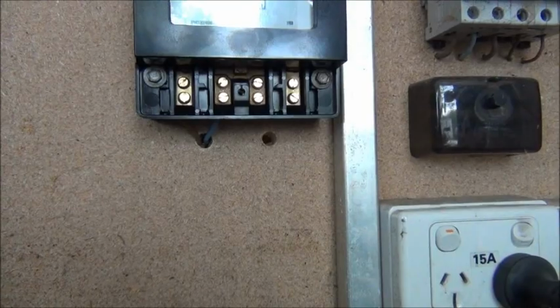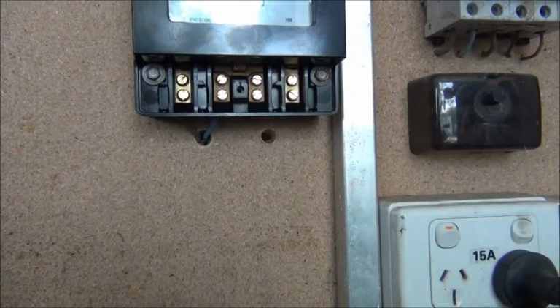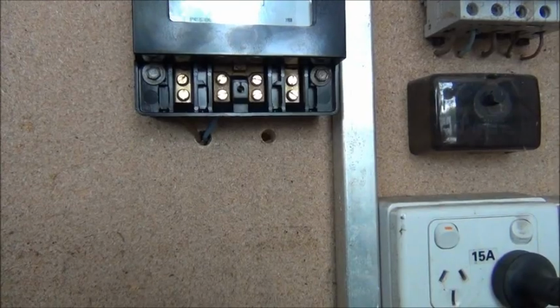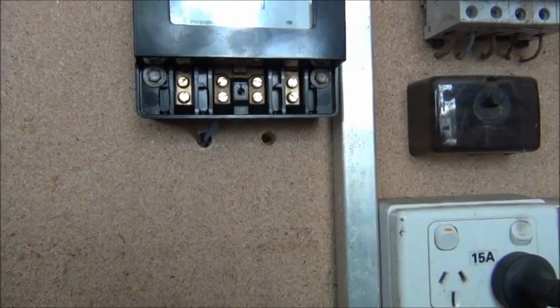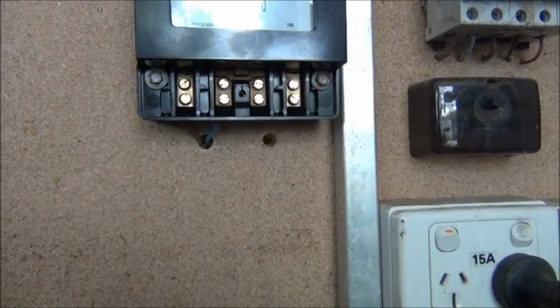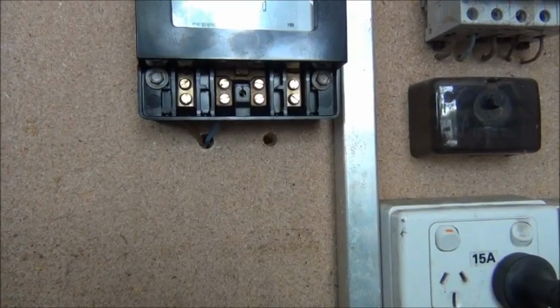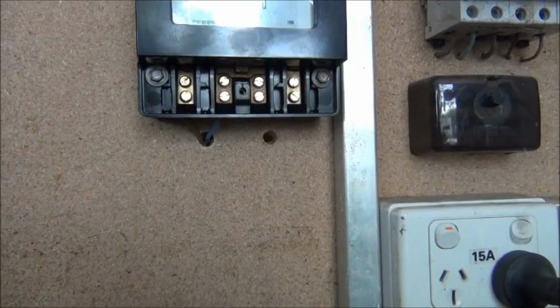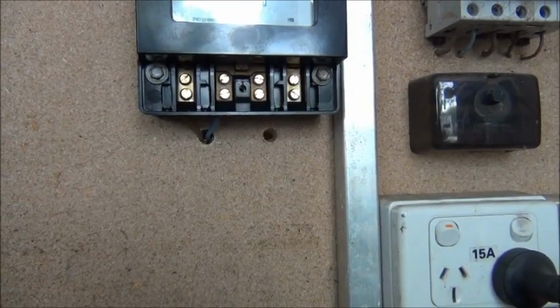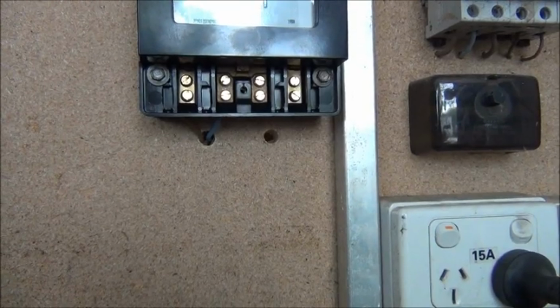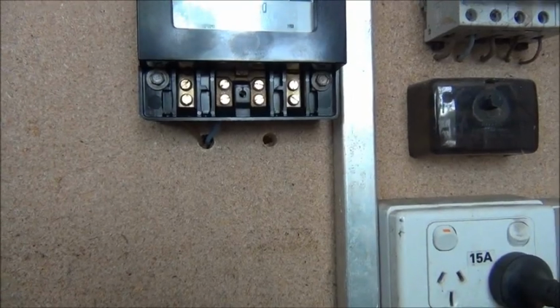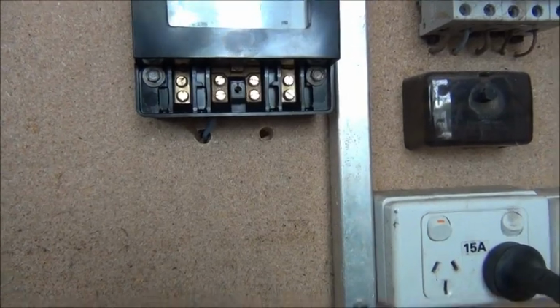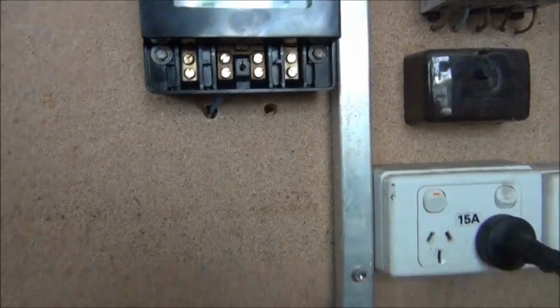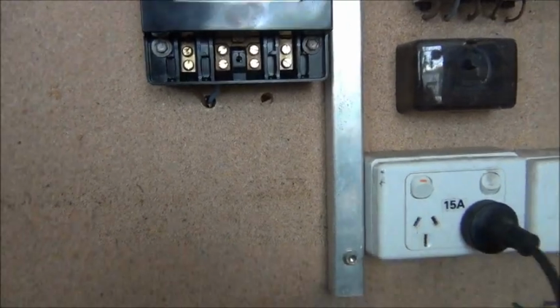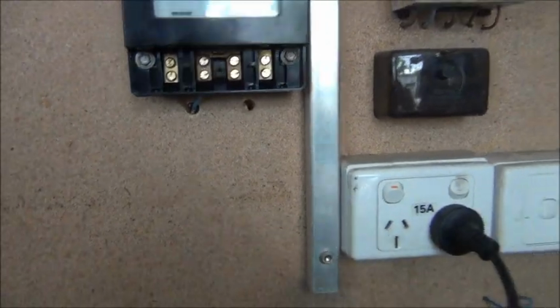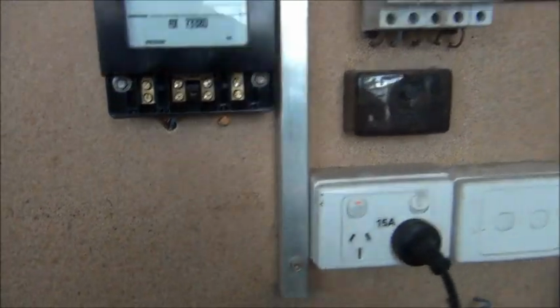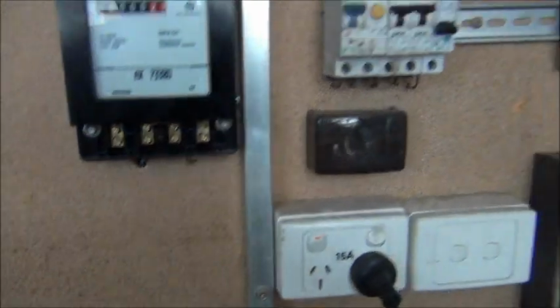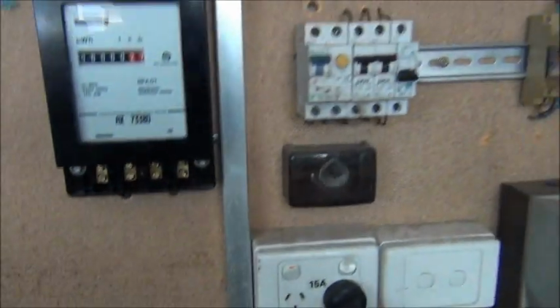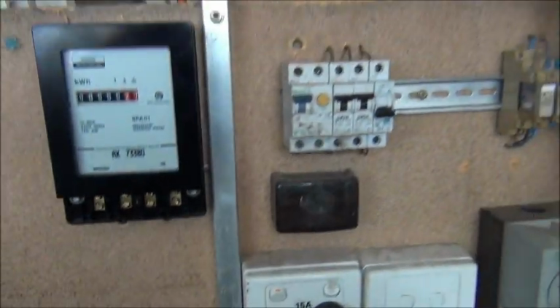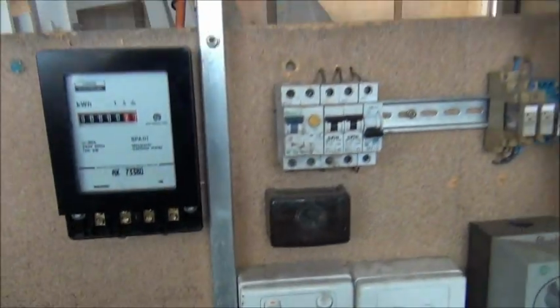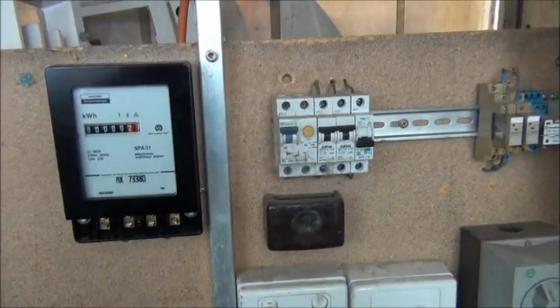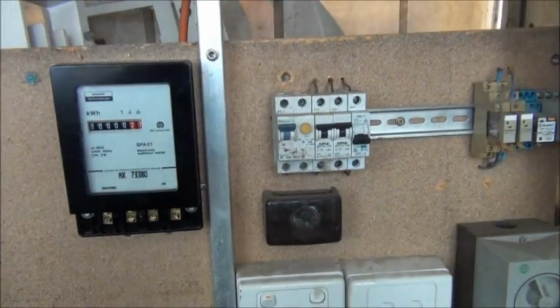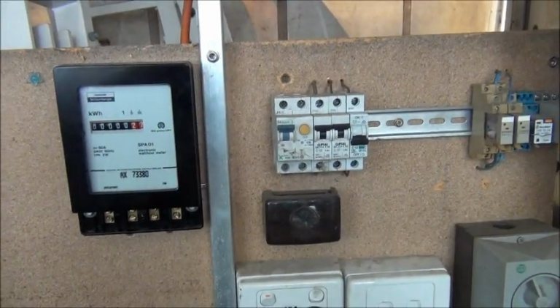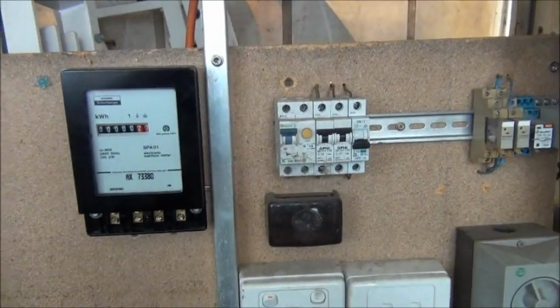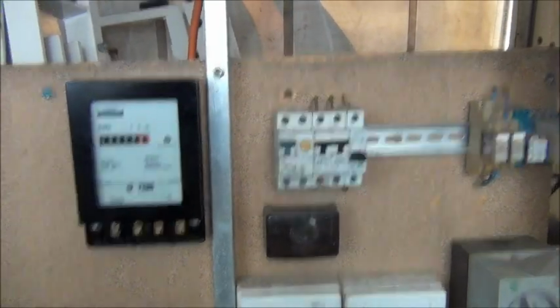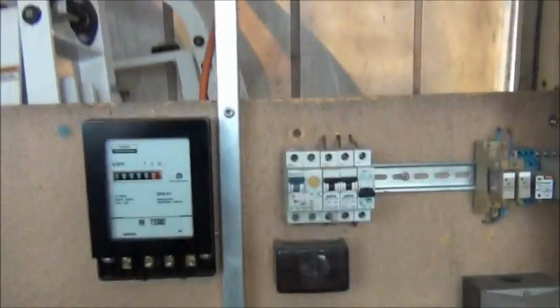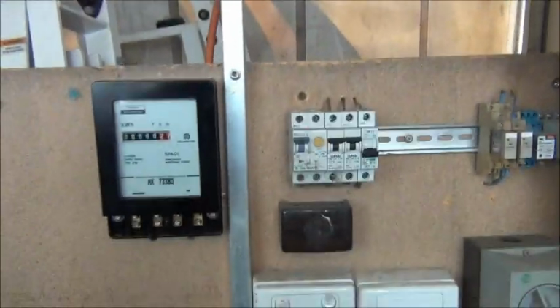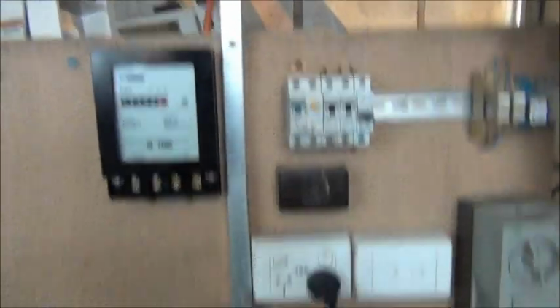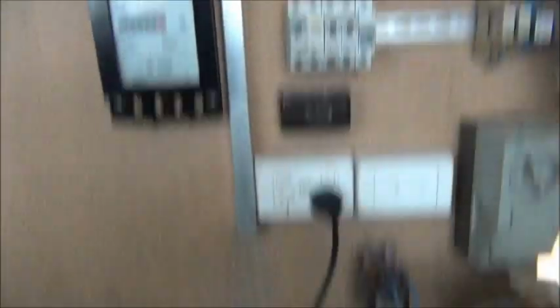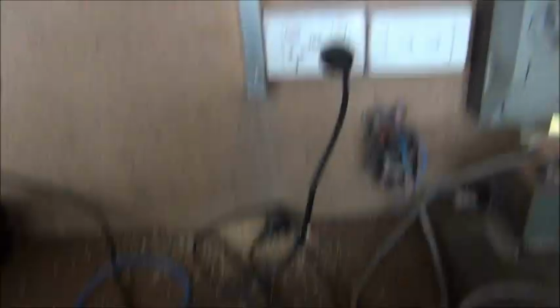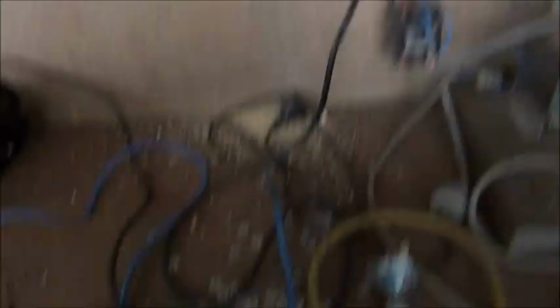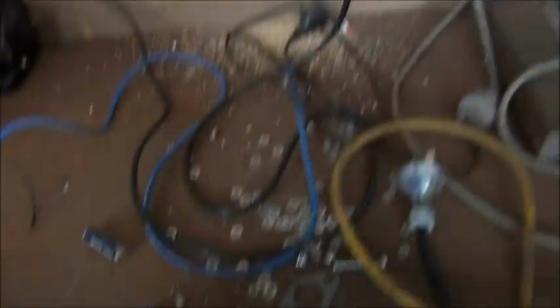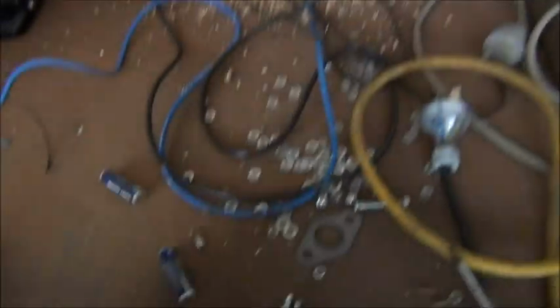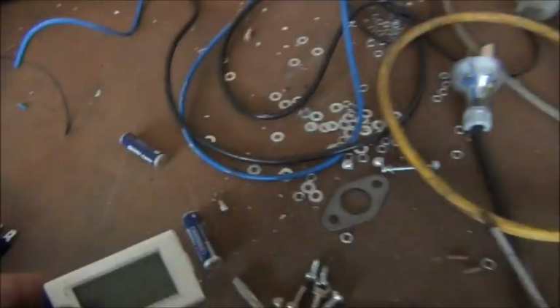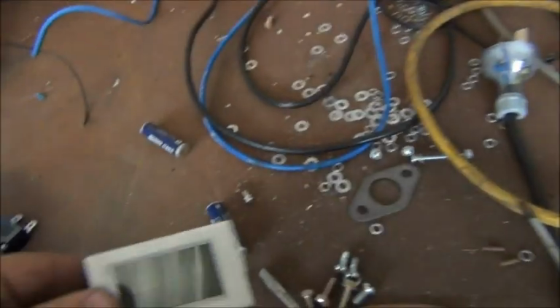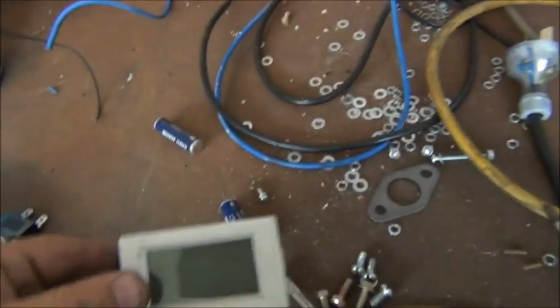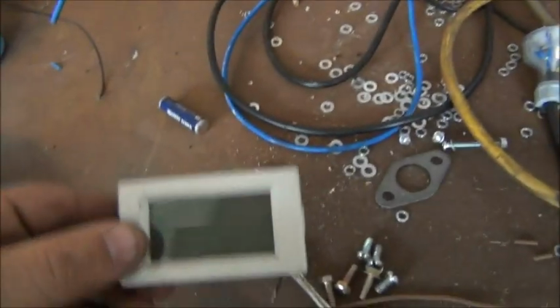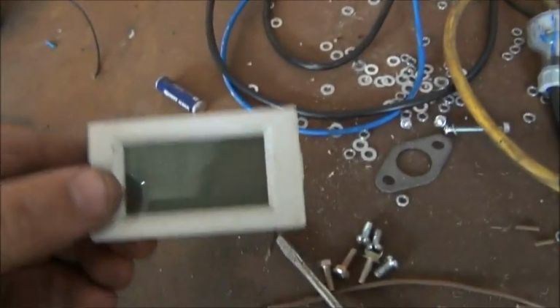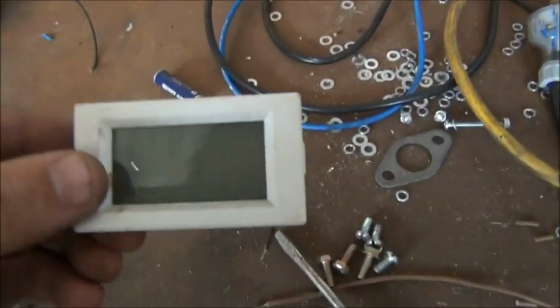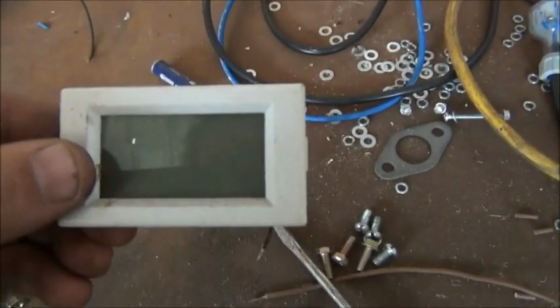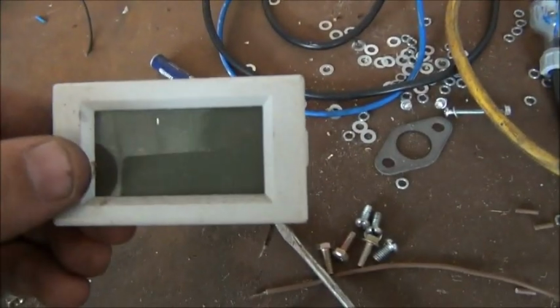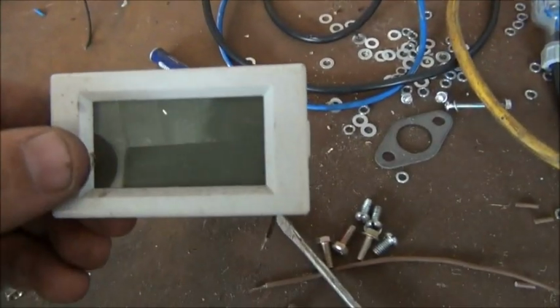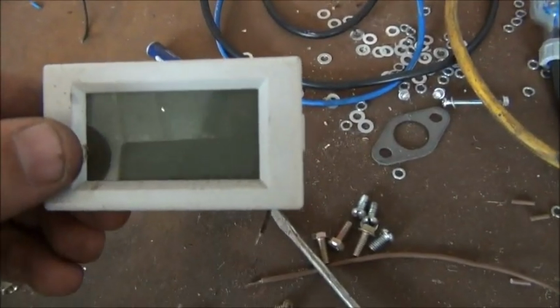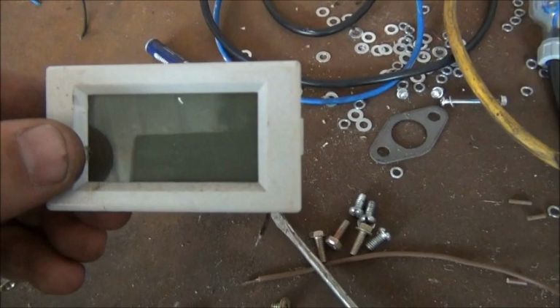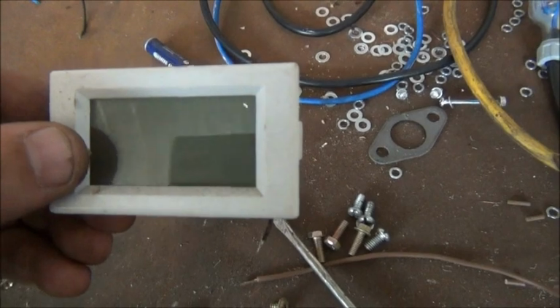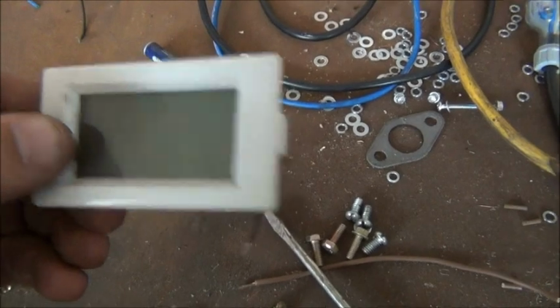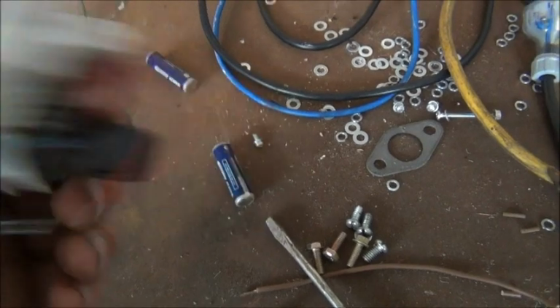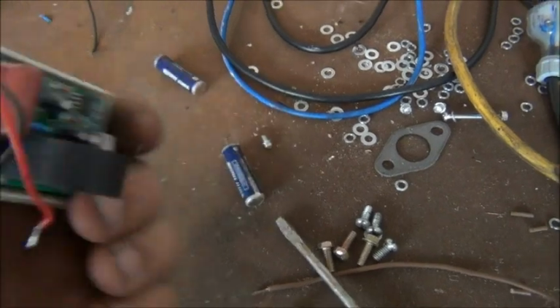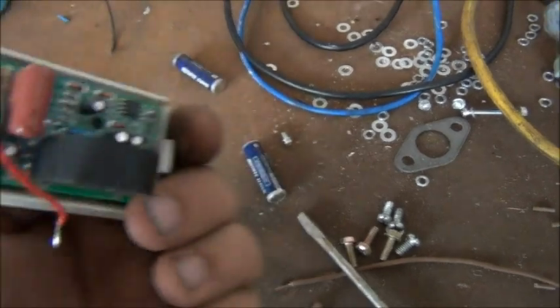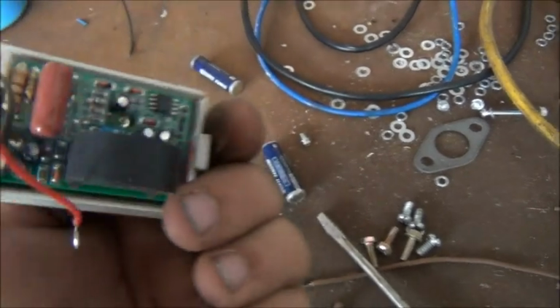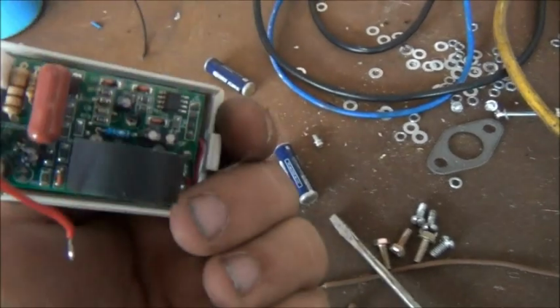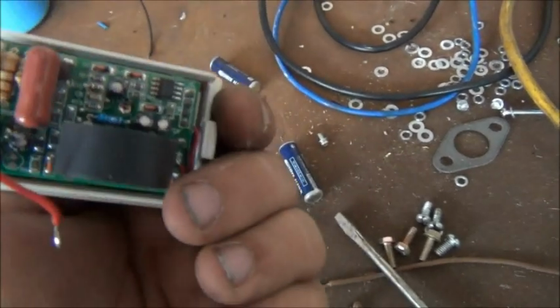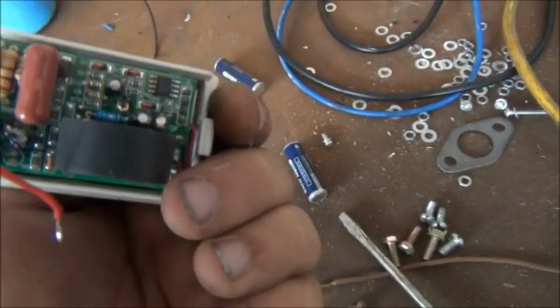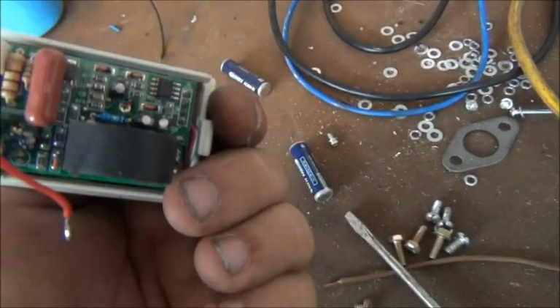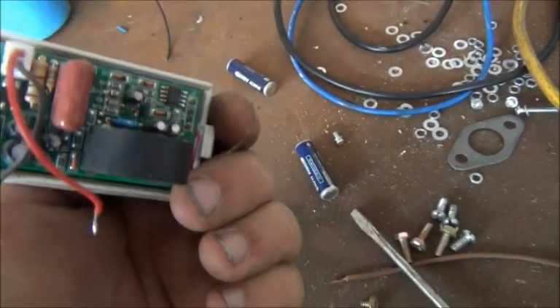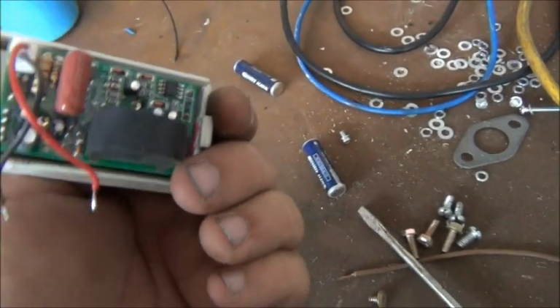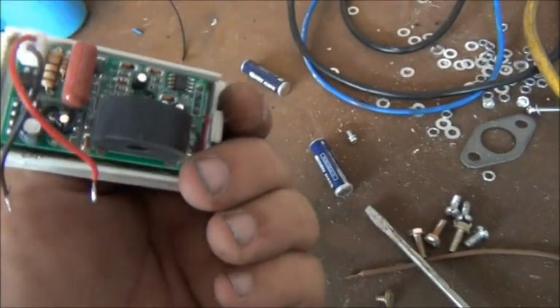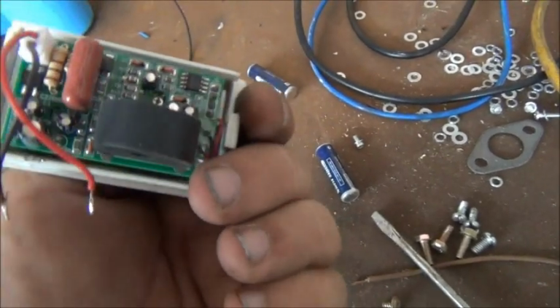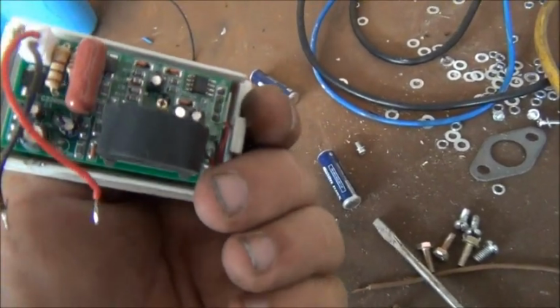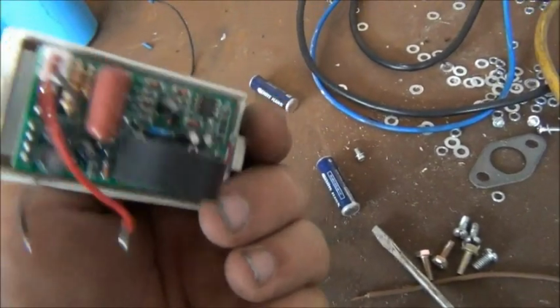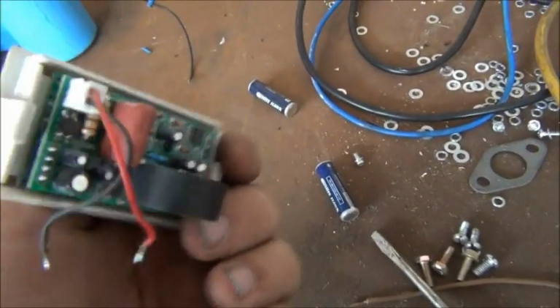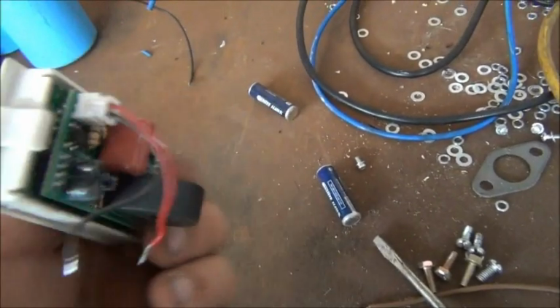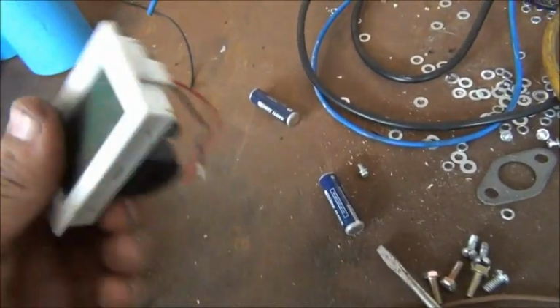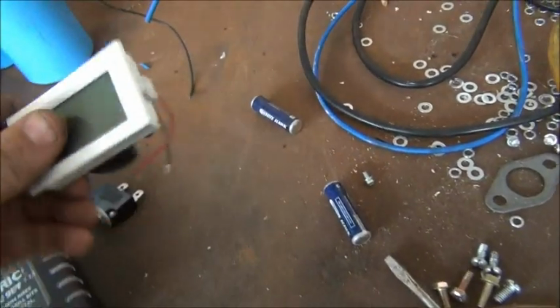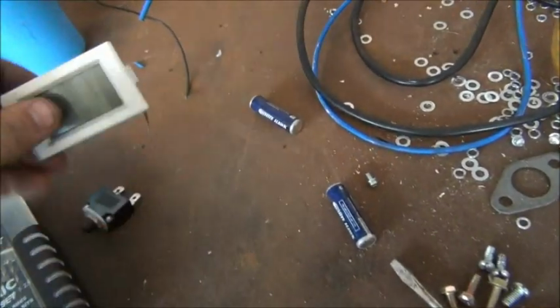The input side is wired up. I took out my little amp meter — that will go back in at another stage, better installed though, not the way it was before.